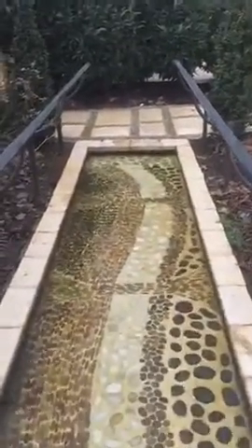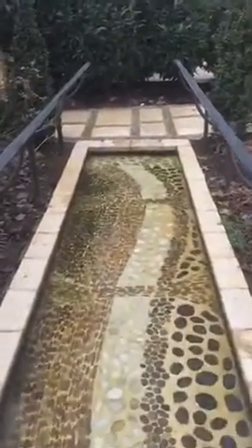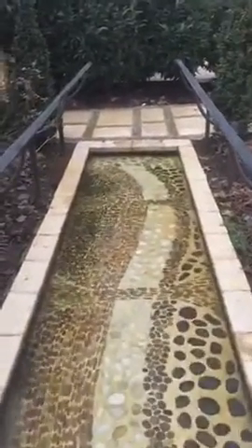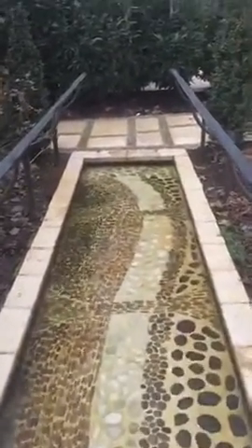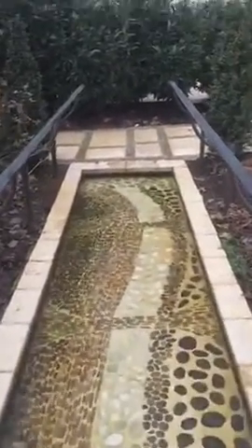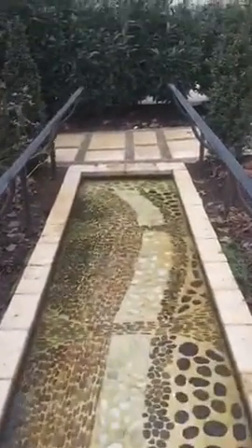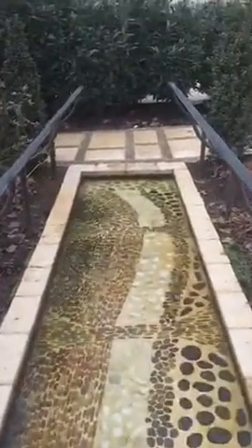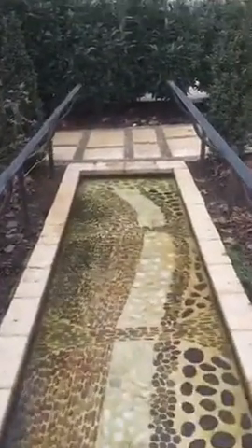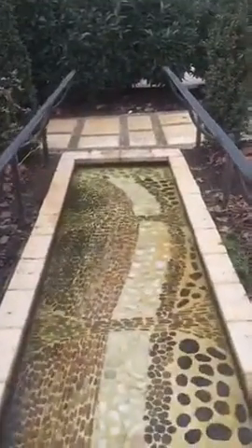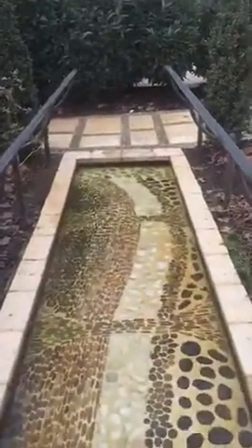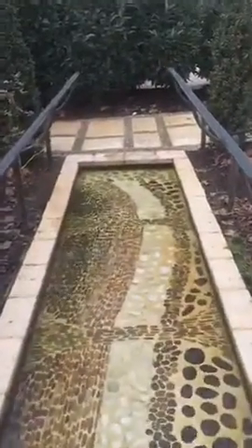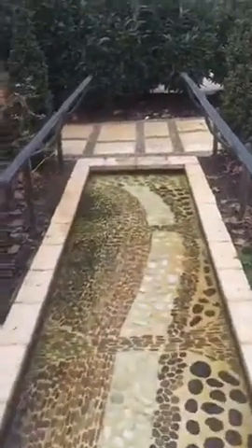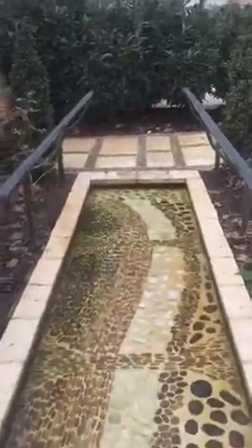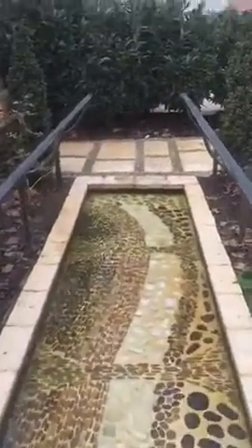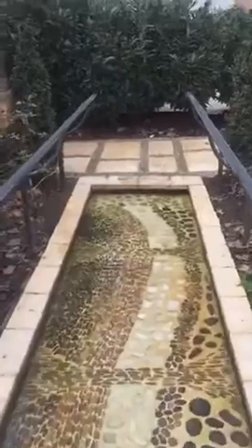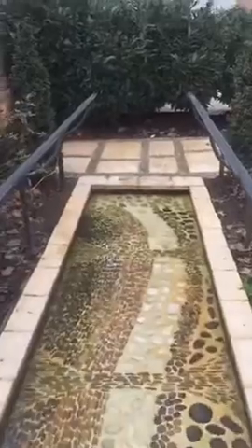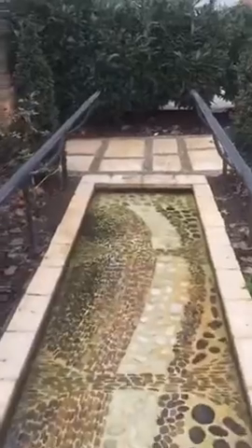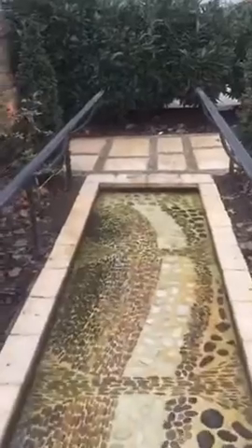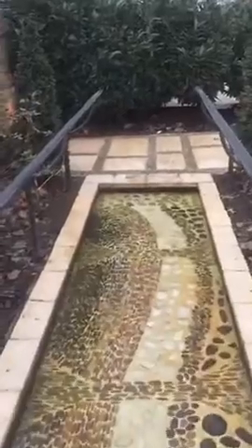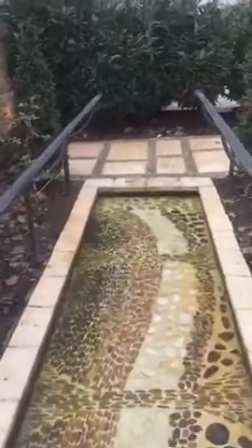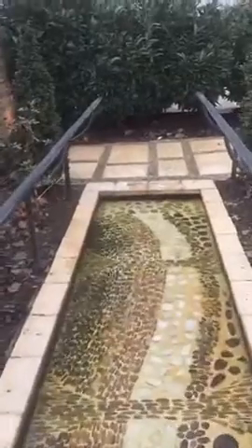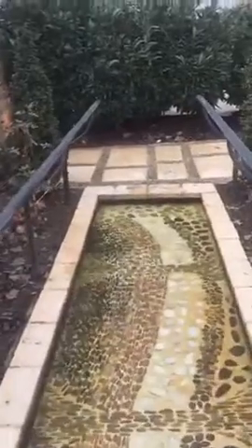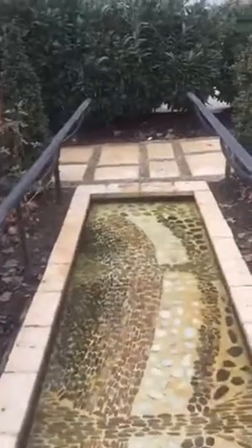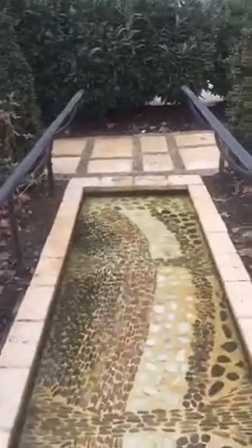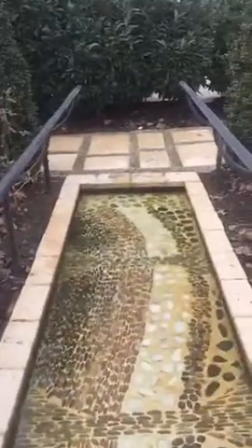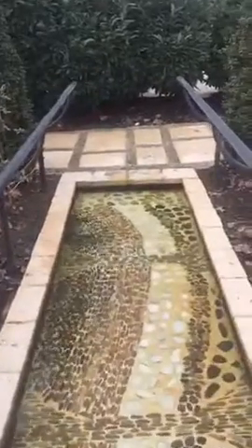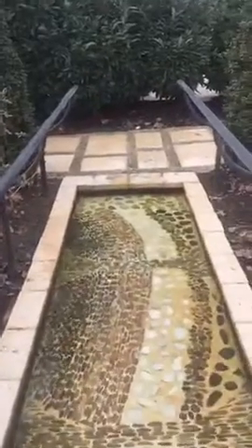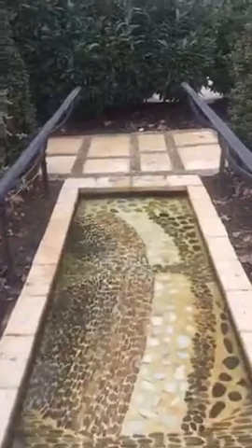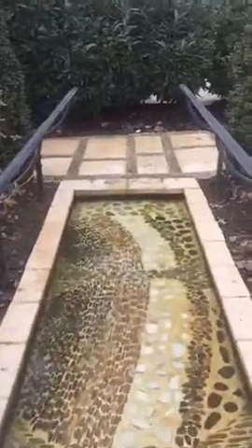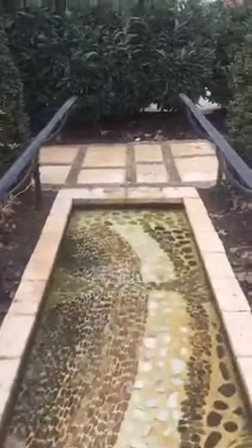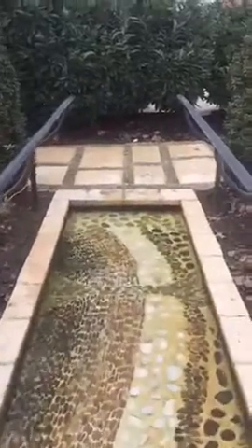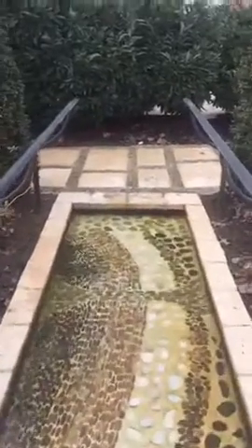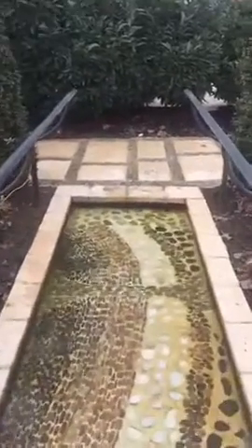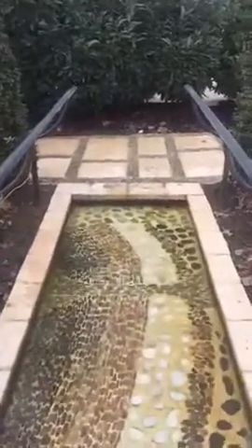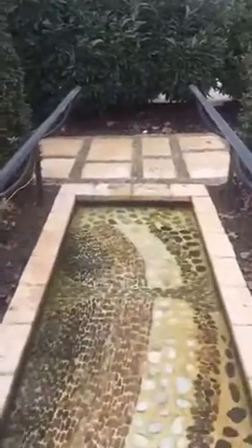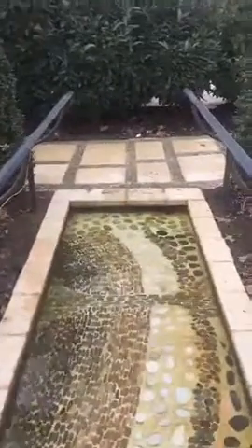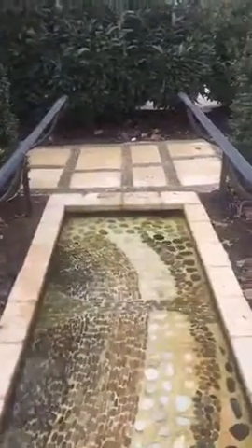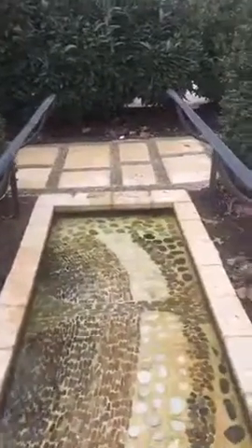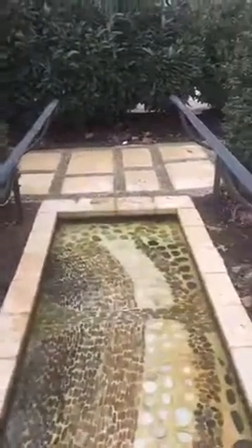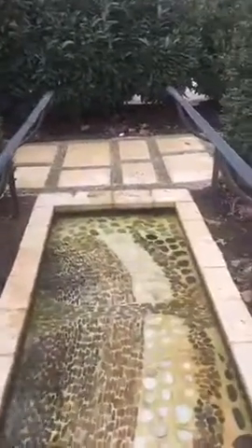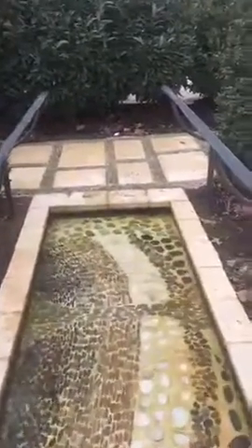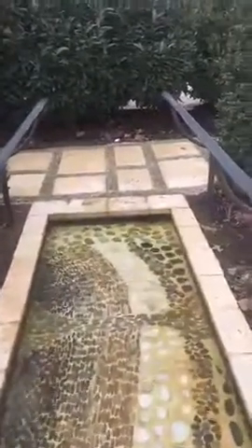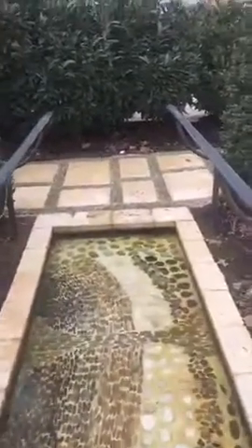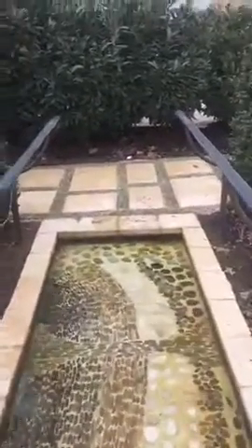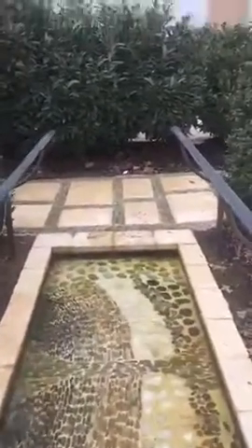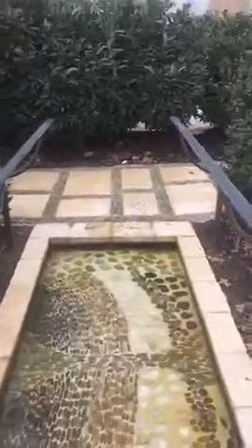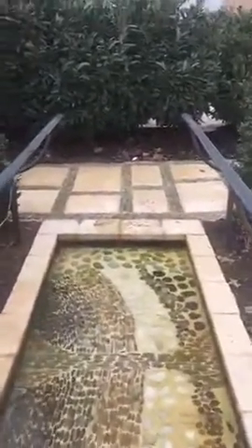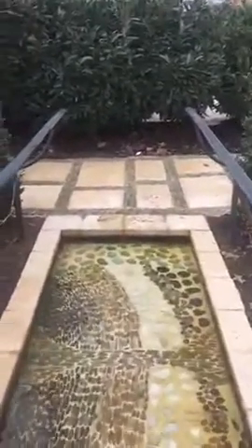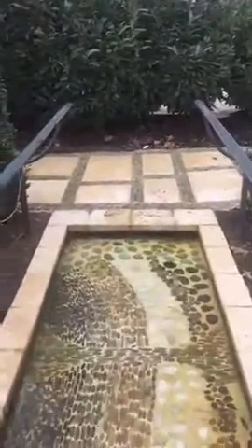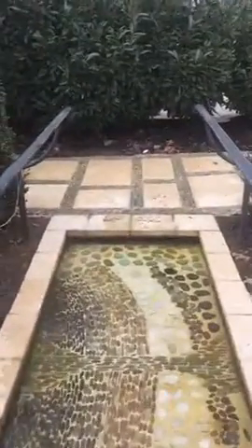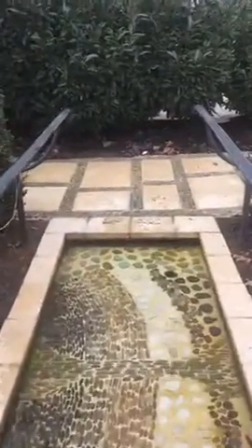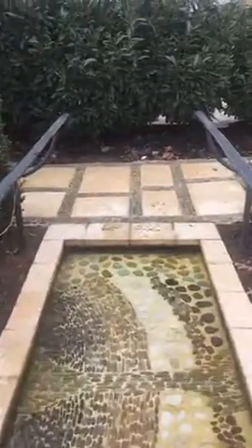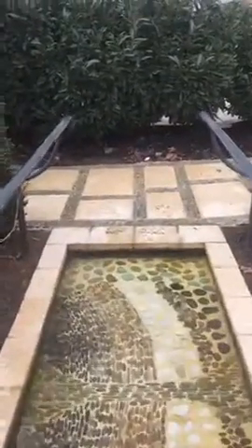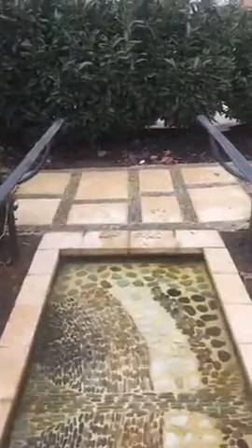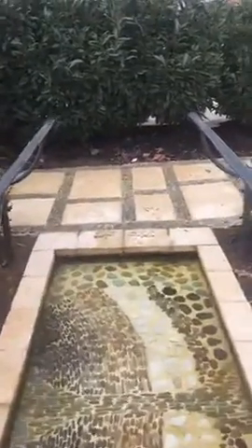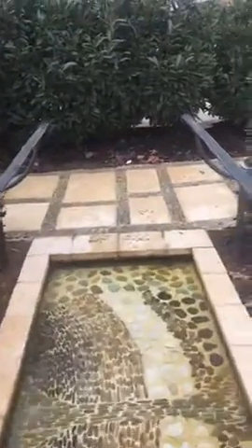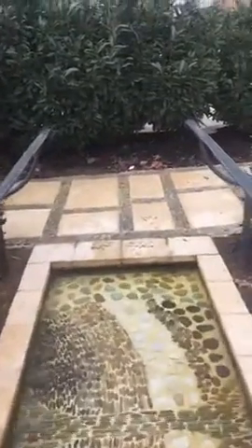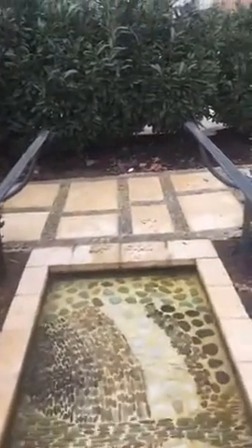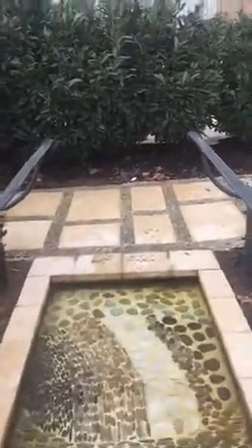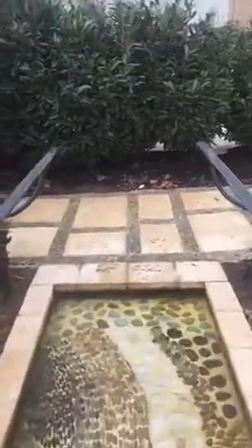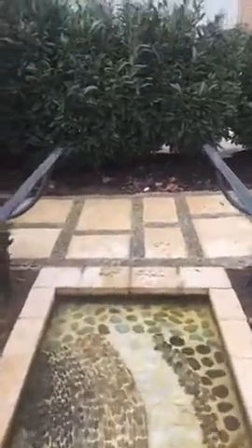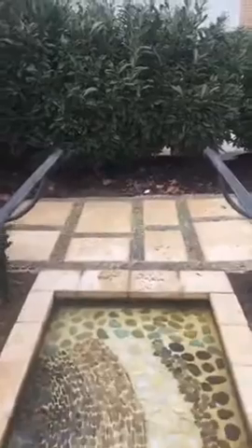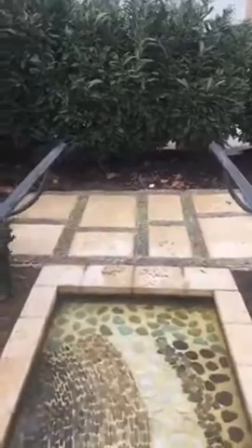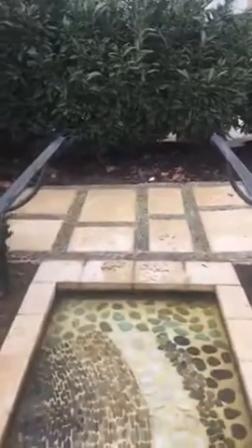Pretty awesome, especially since it's snowing outside. It's pretty amazing.